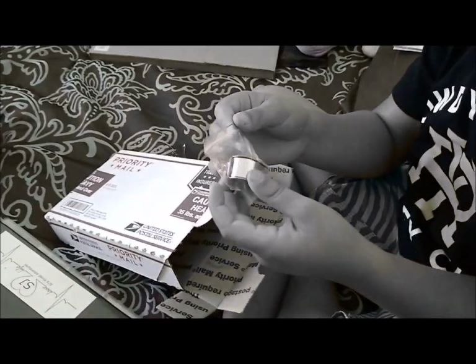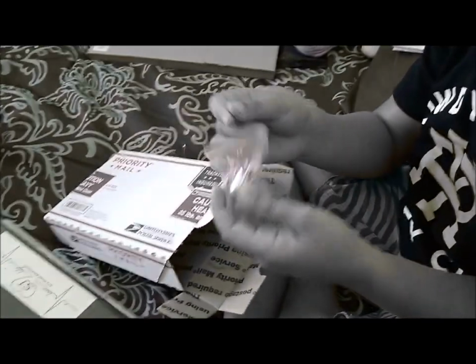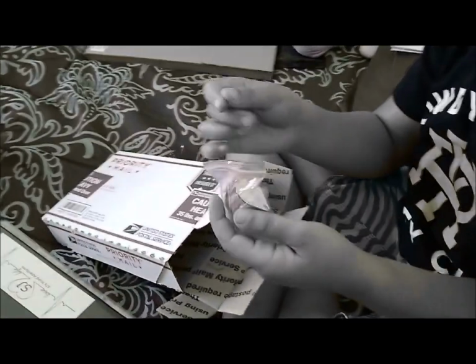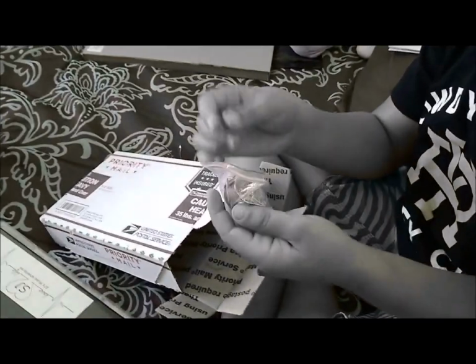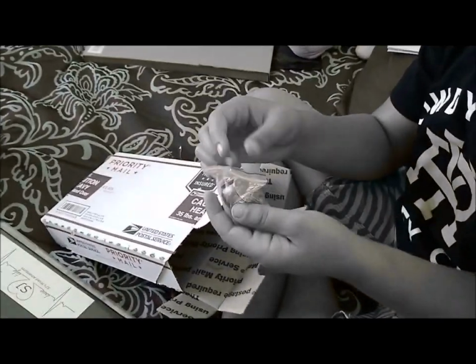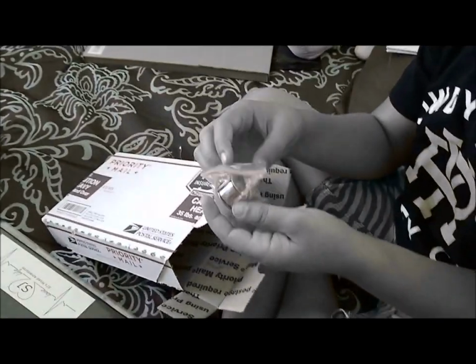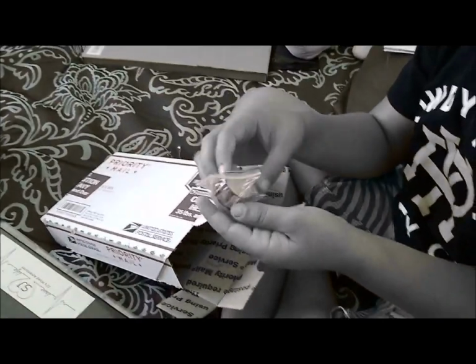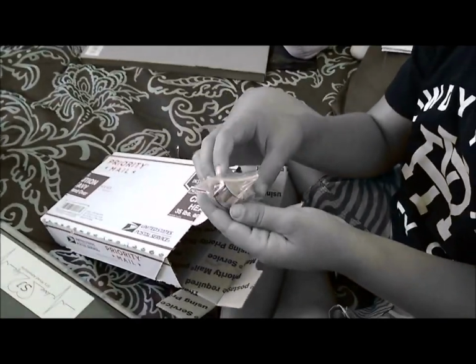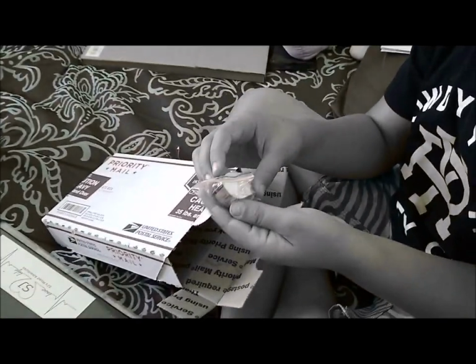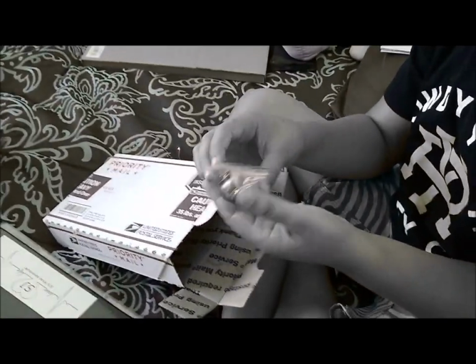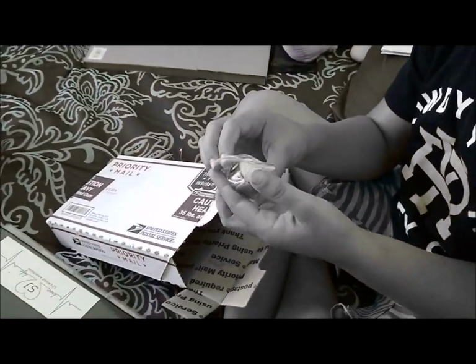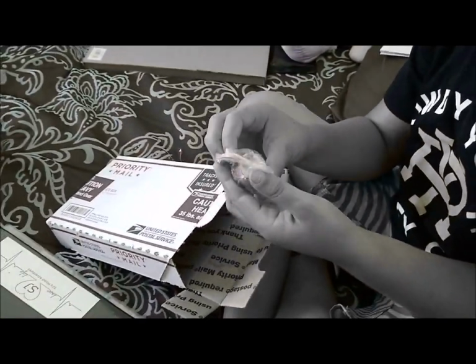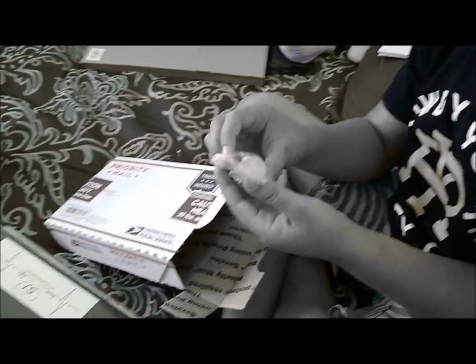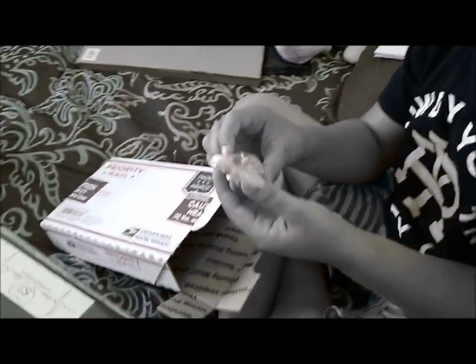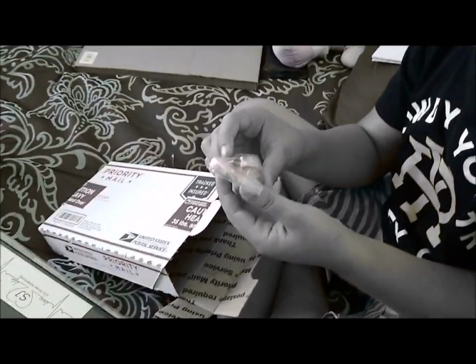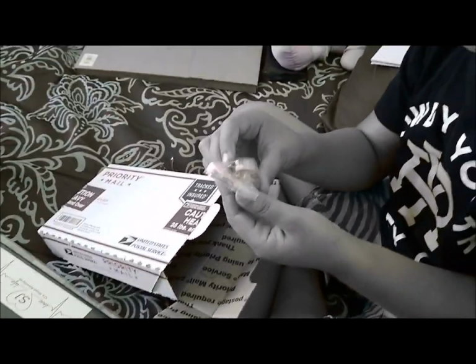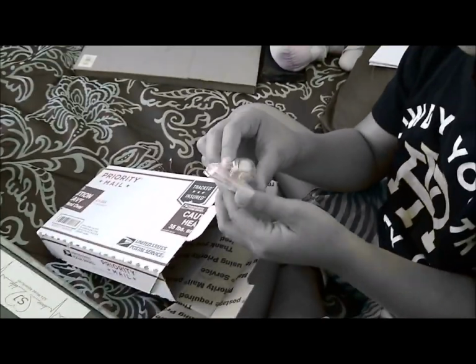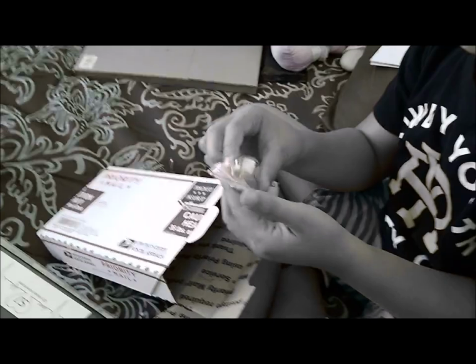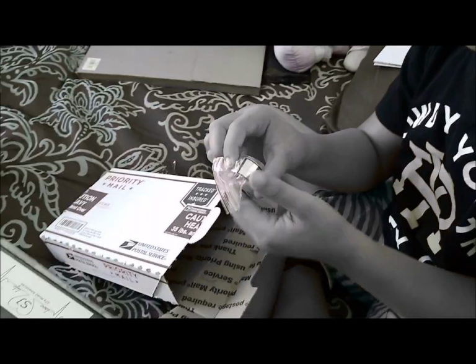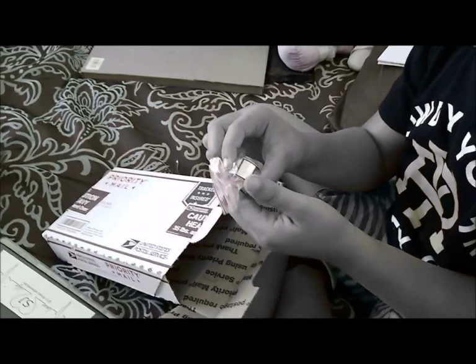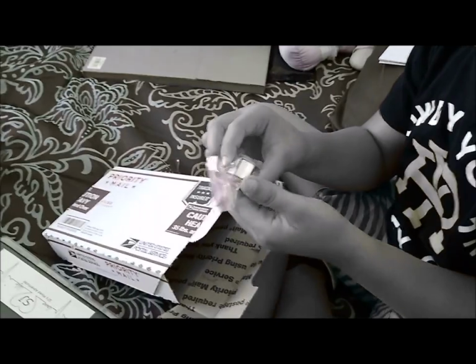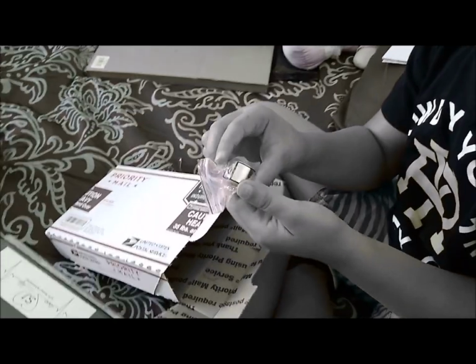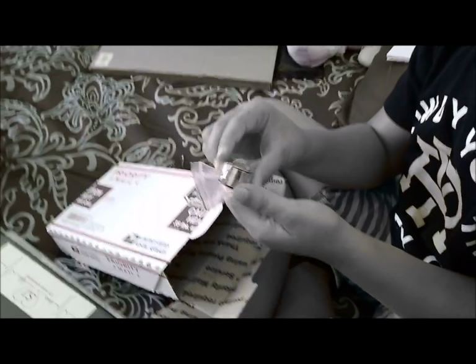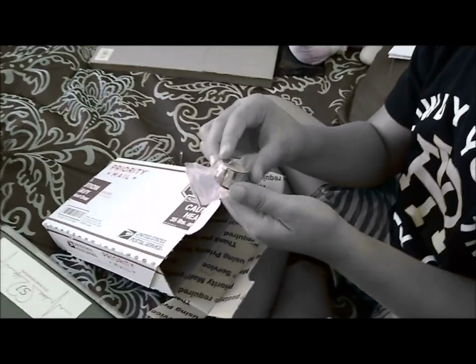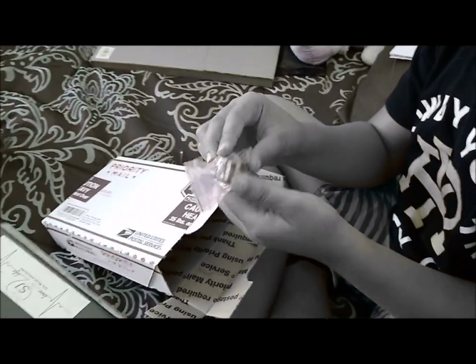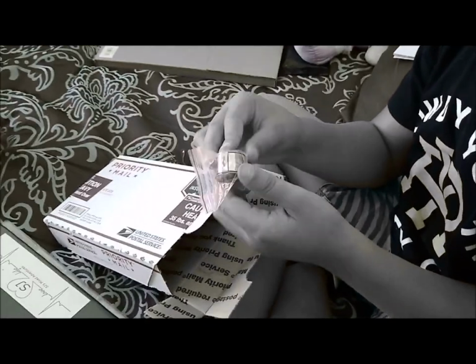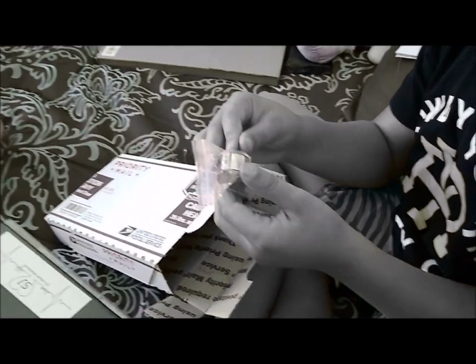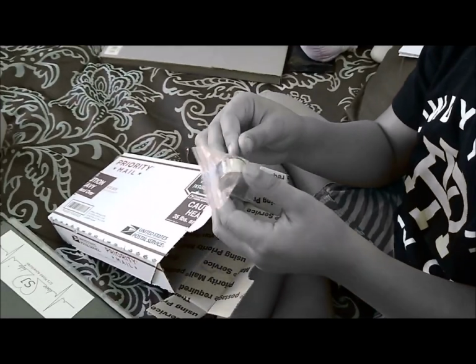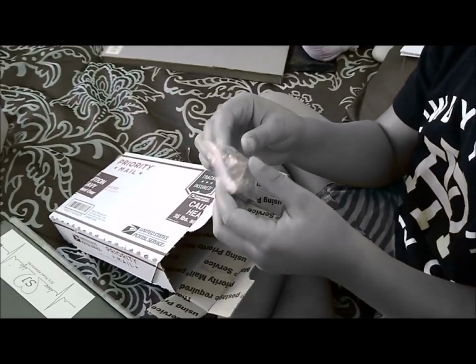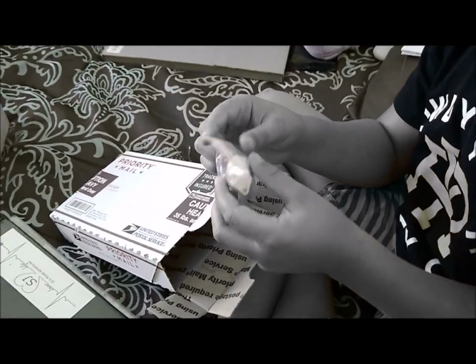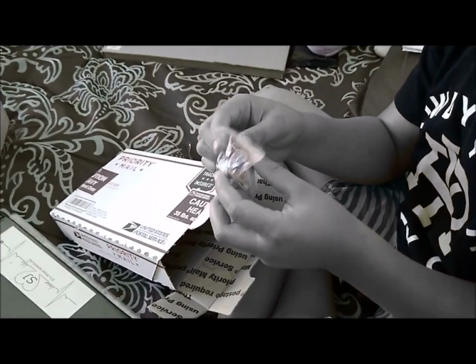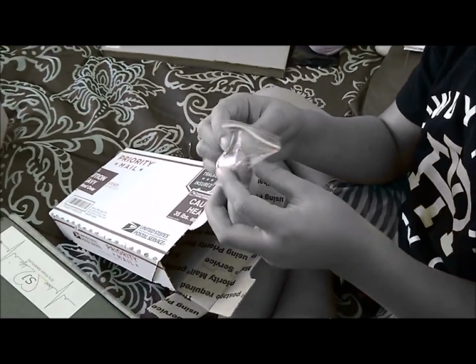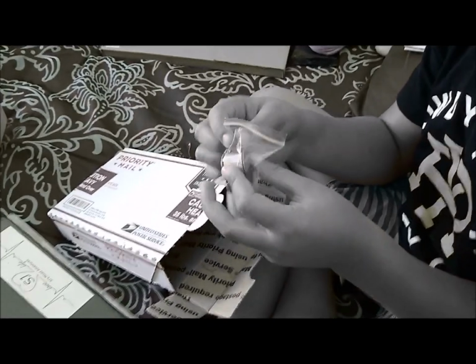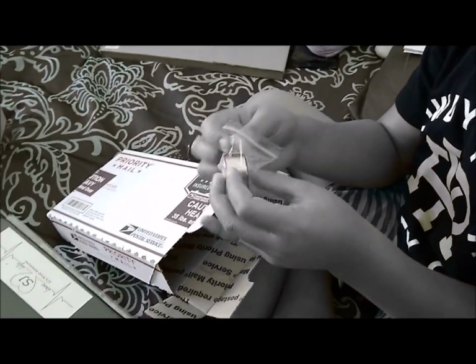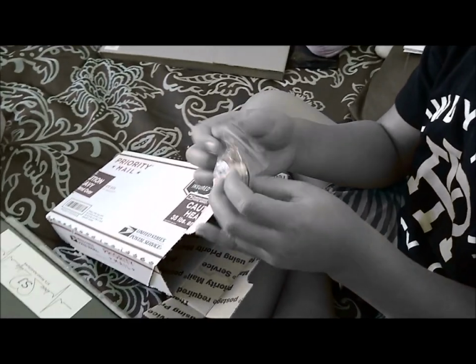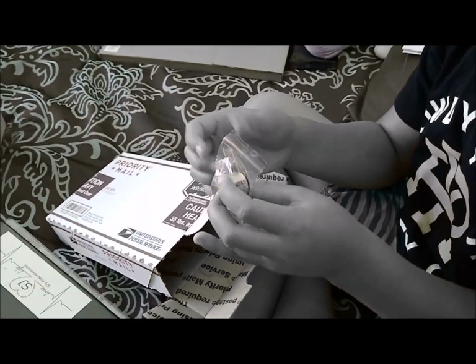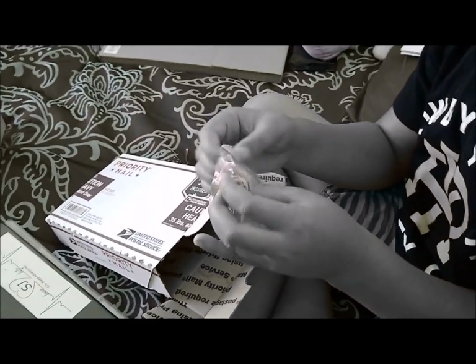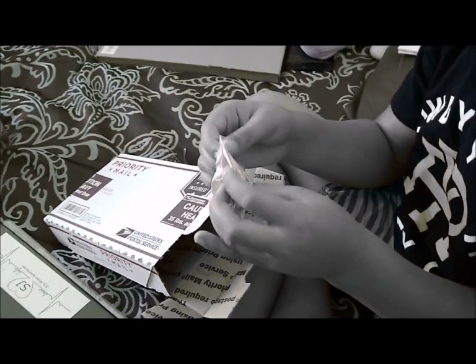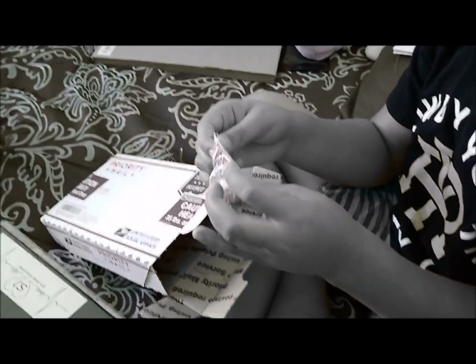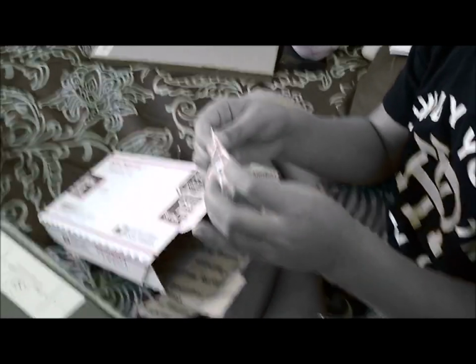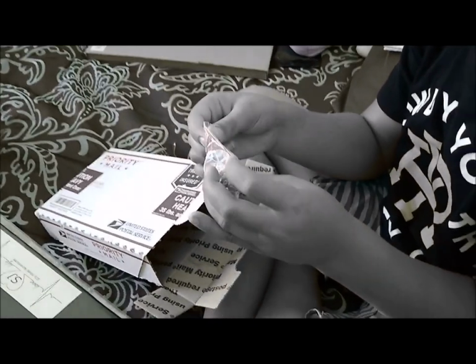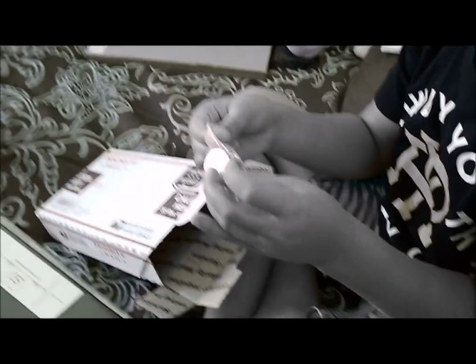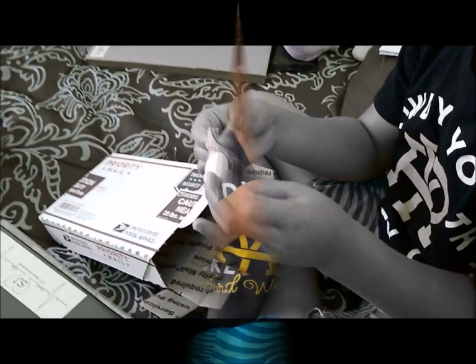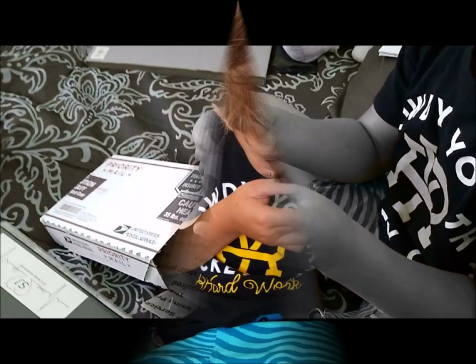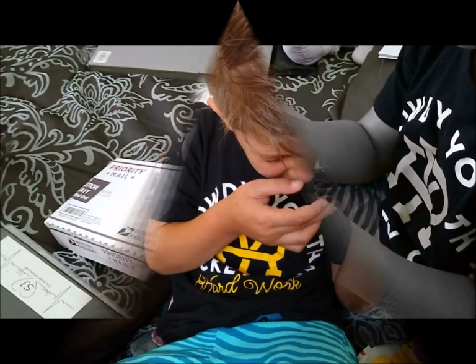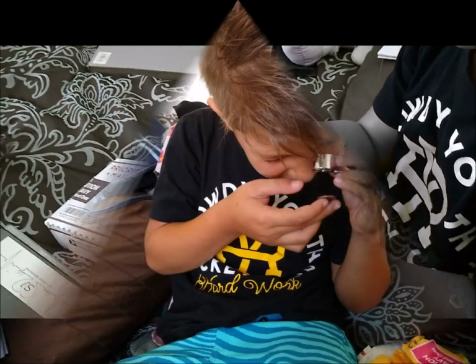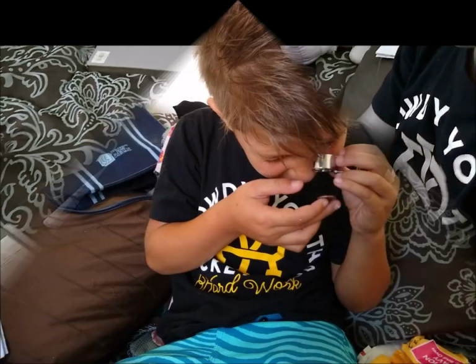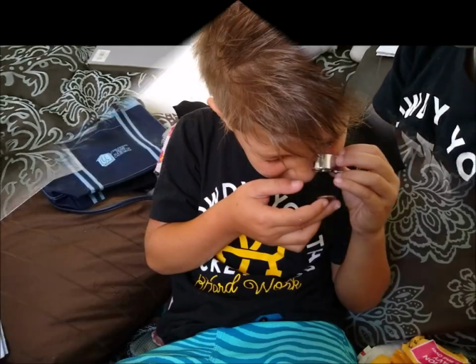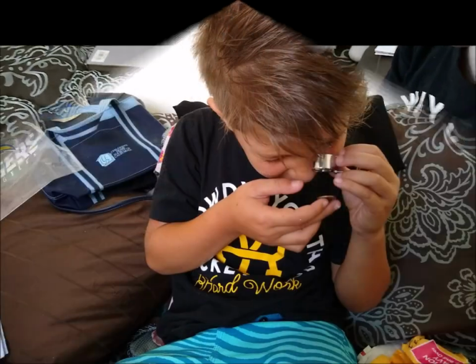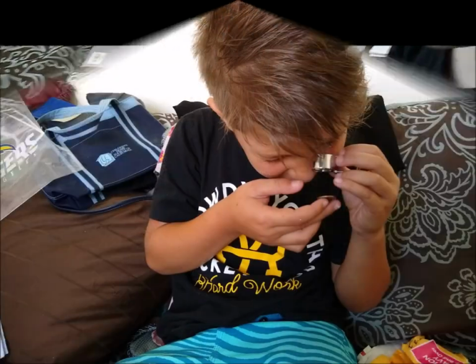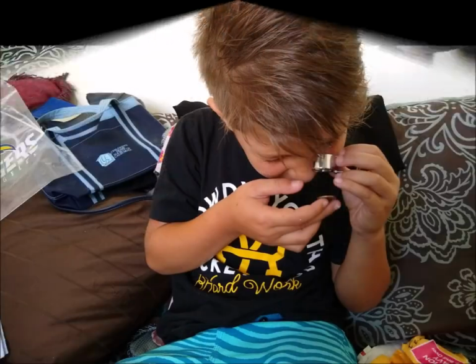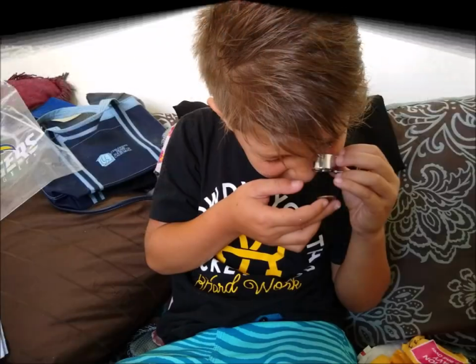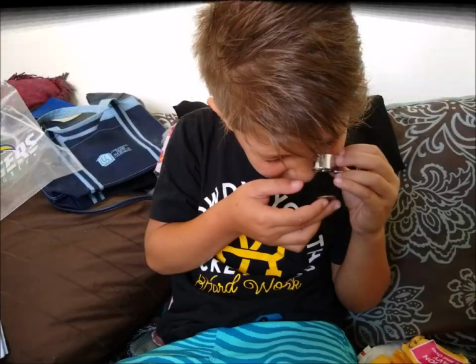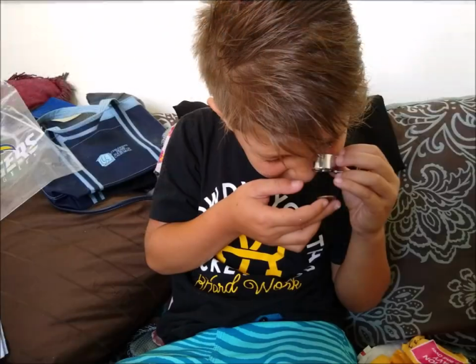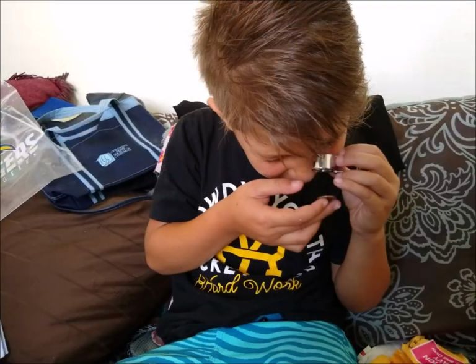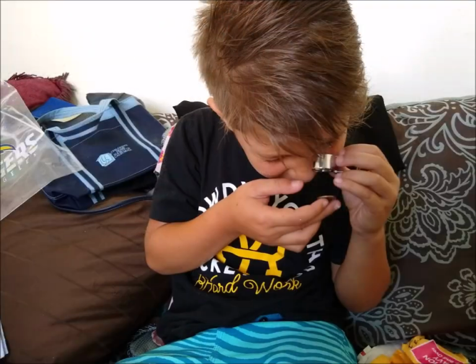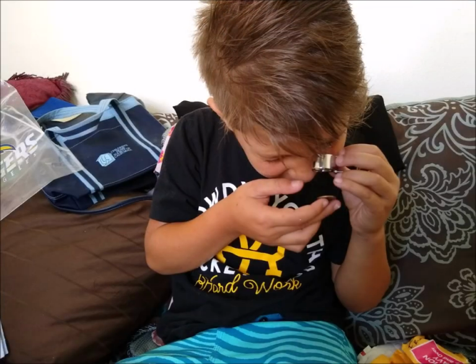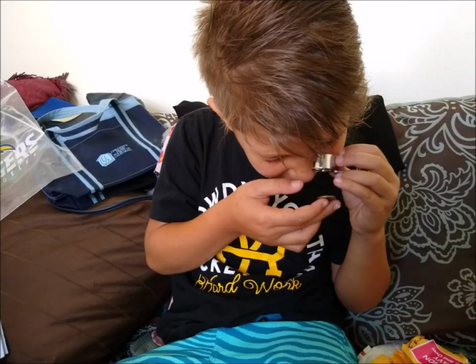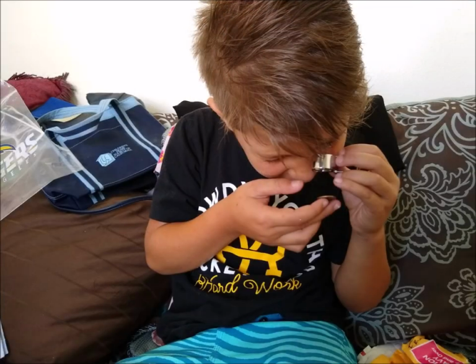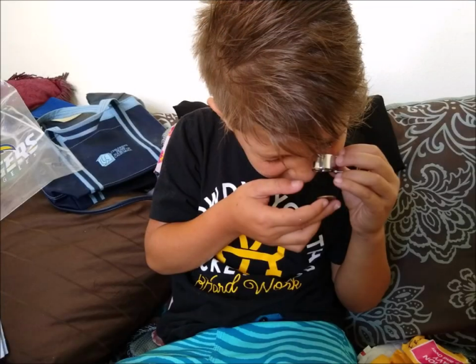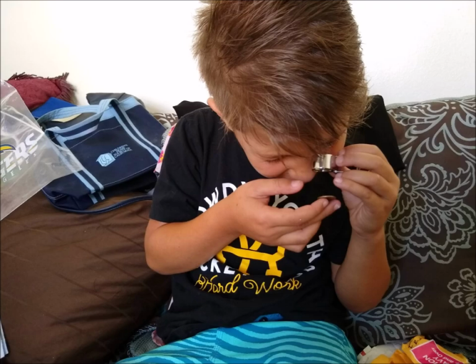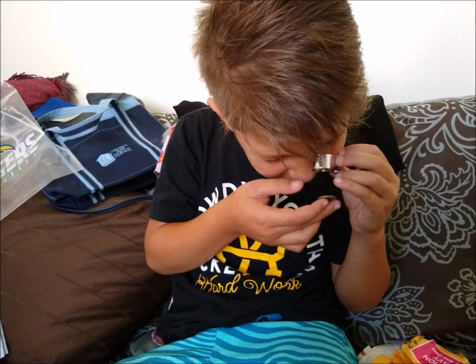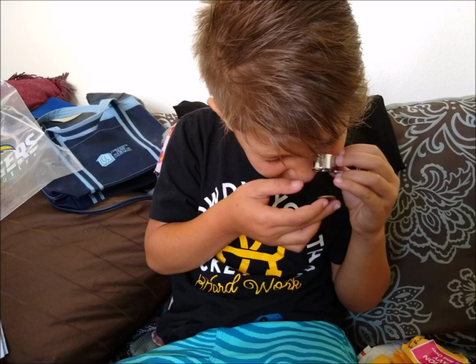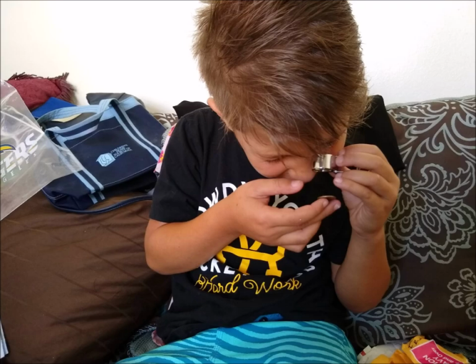And that's a loupe — it's like a little magnifying glass. You can see really really close on the coins. I'll show you how to use that too.